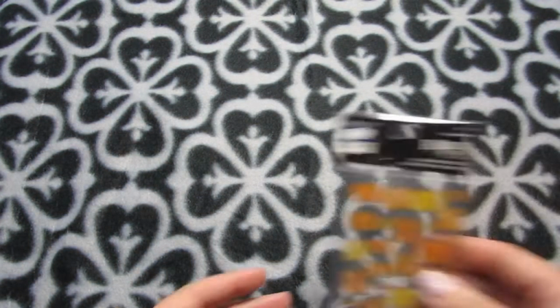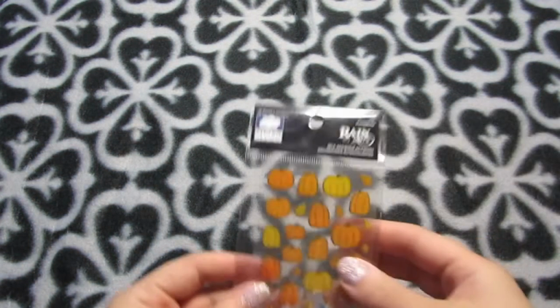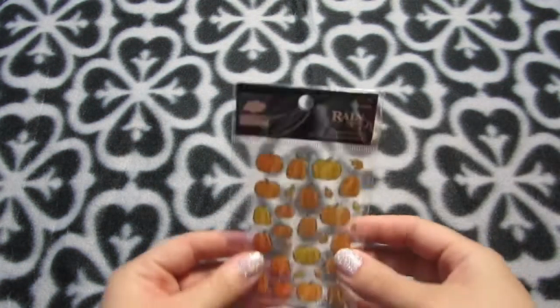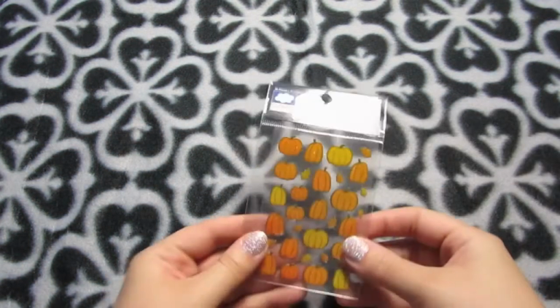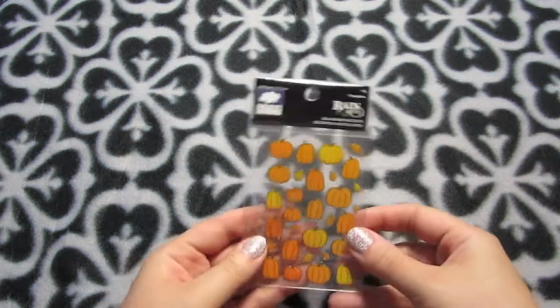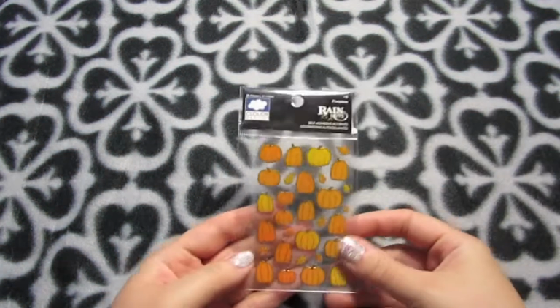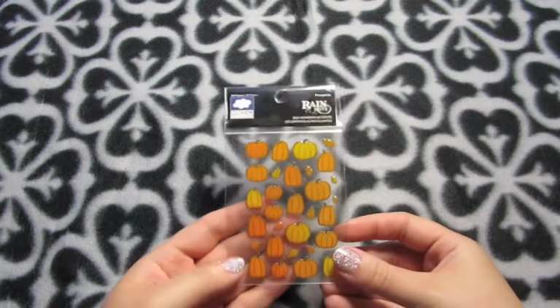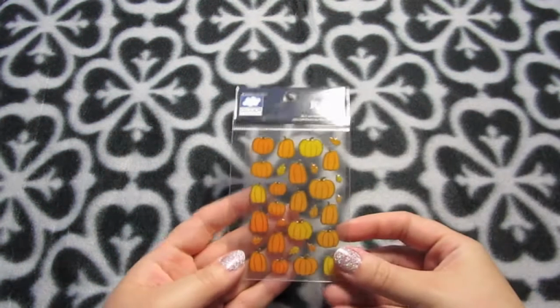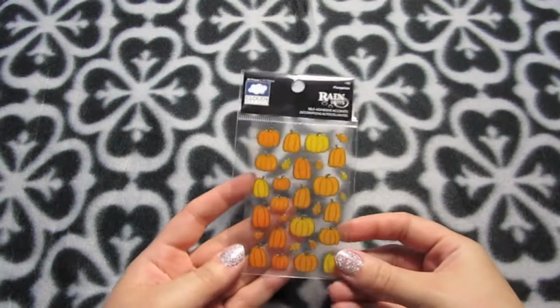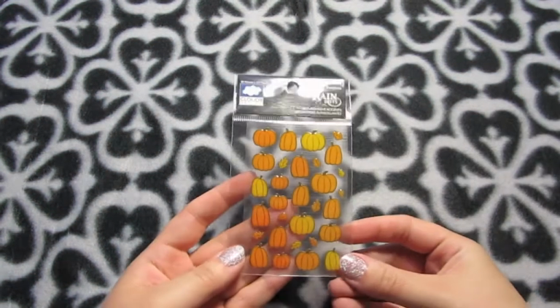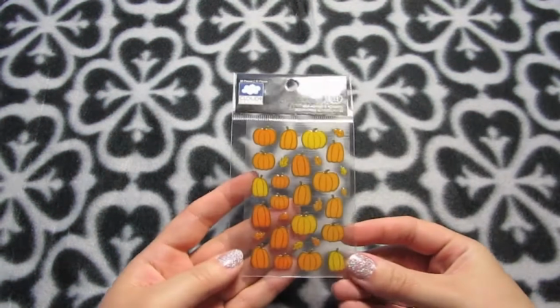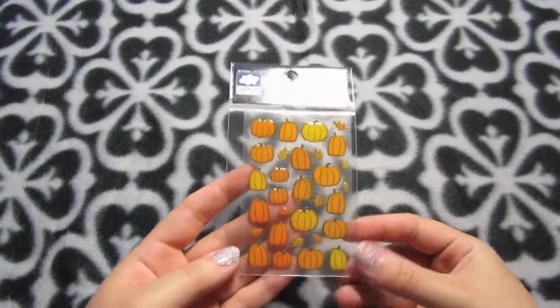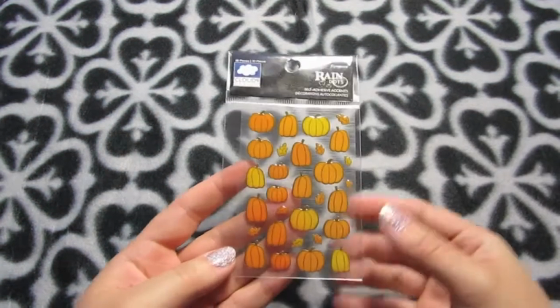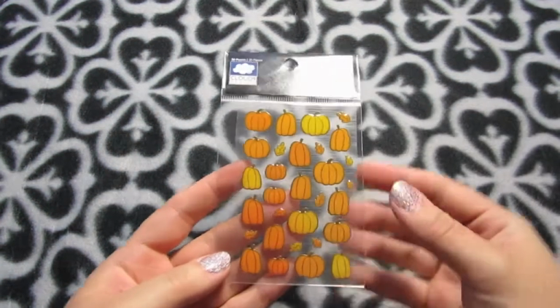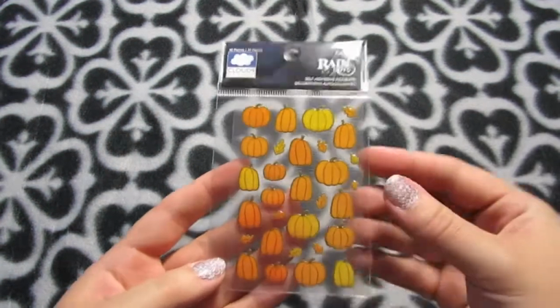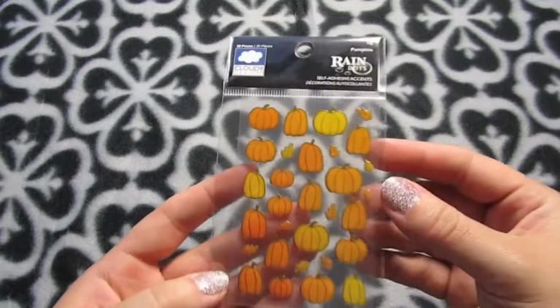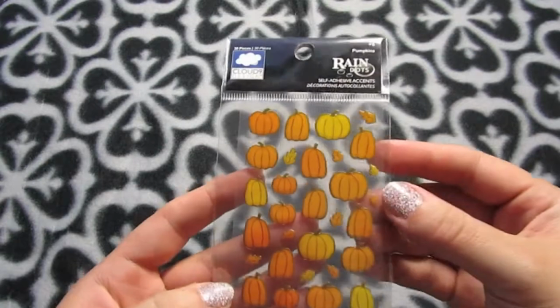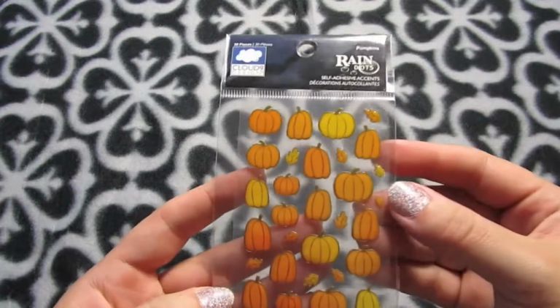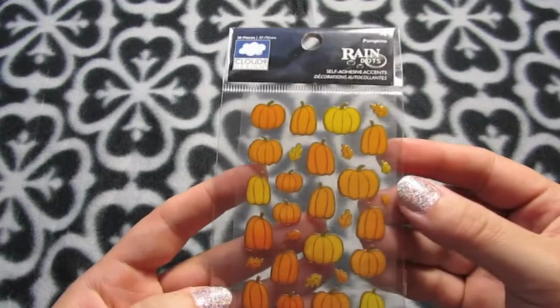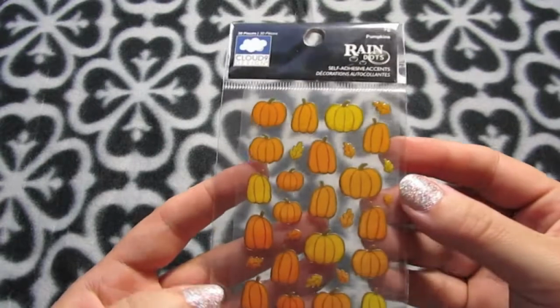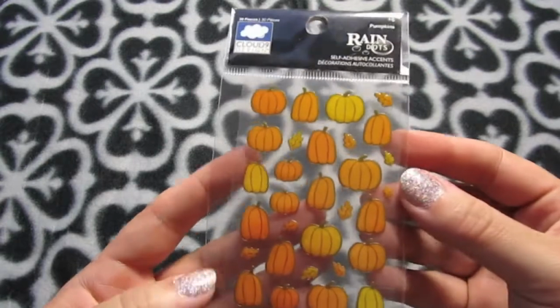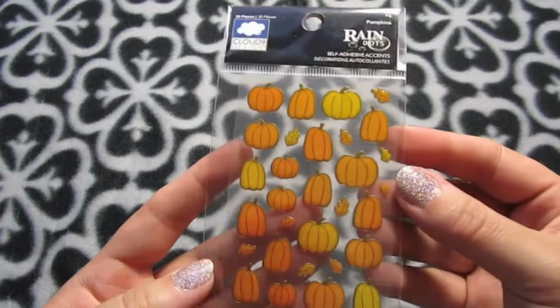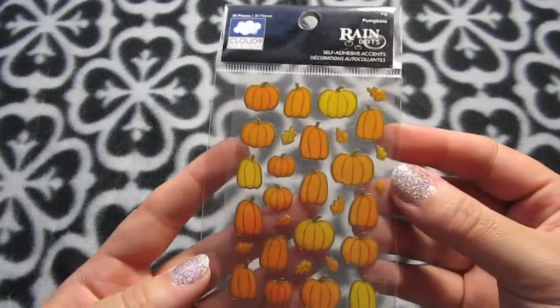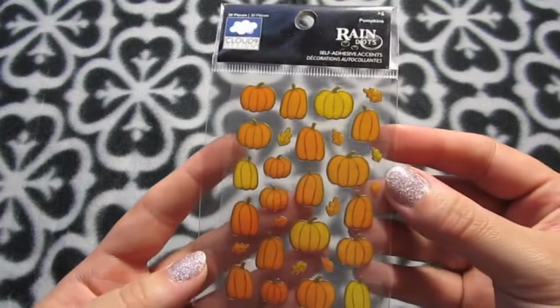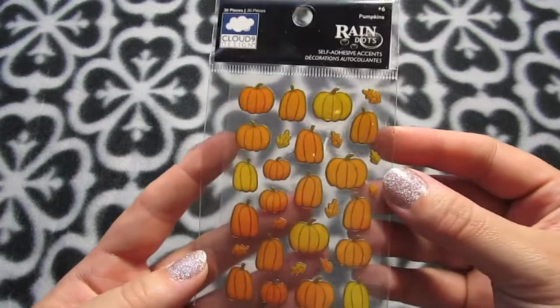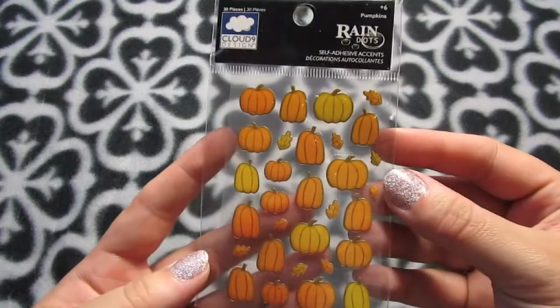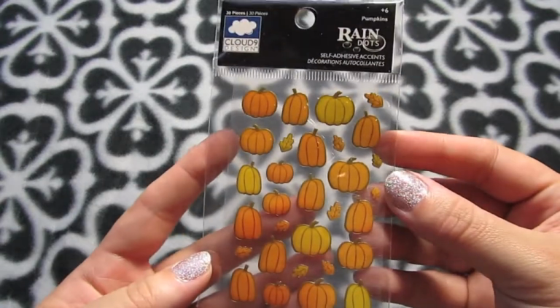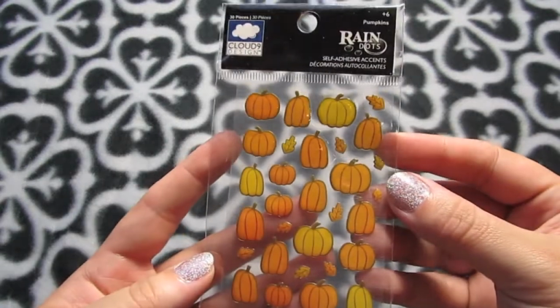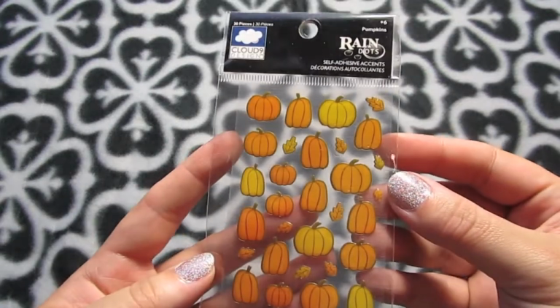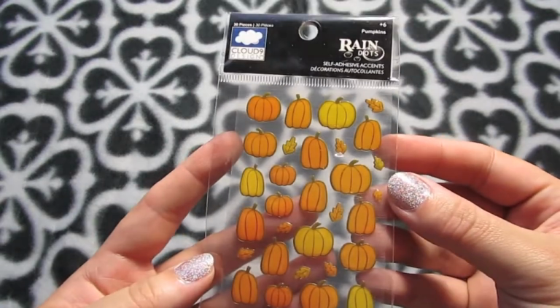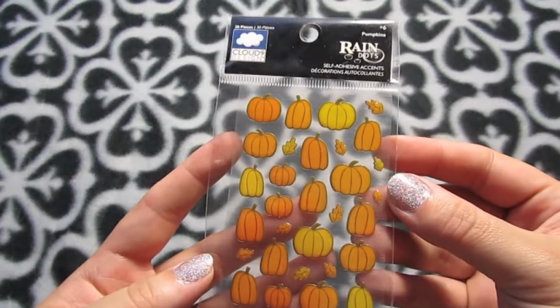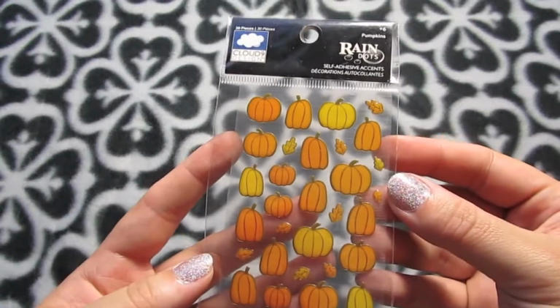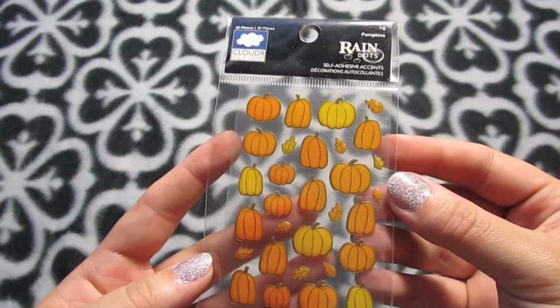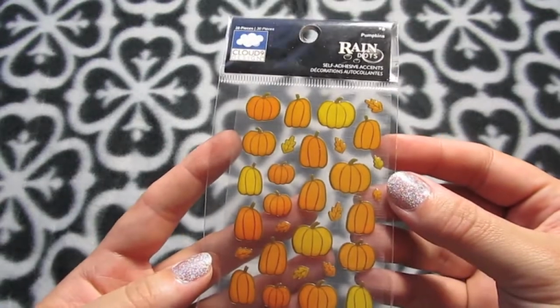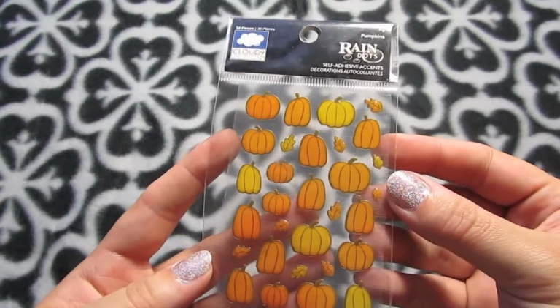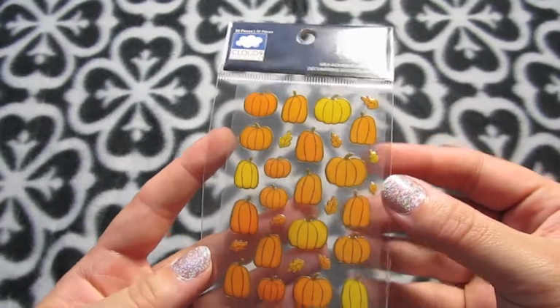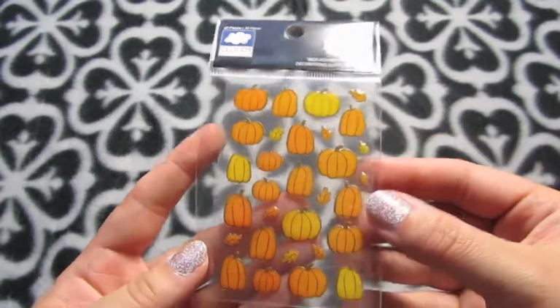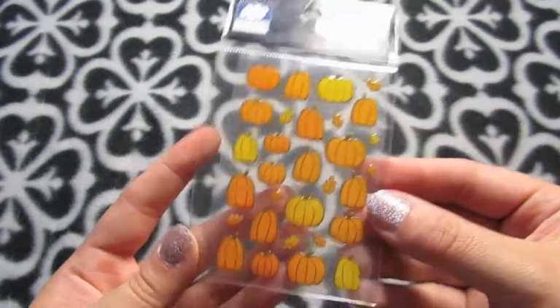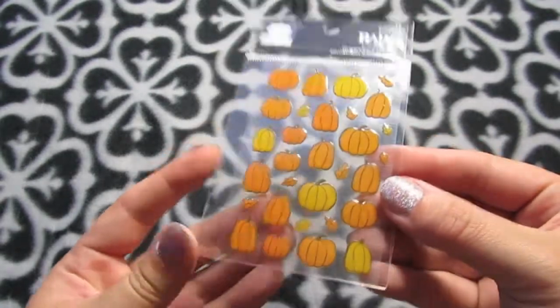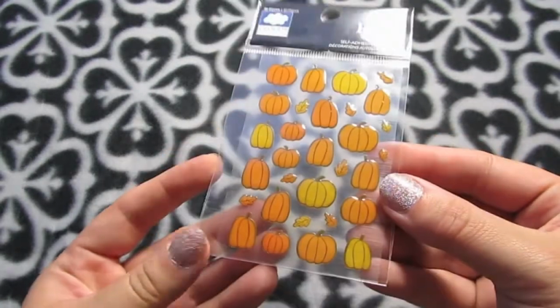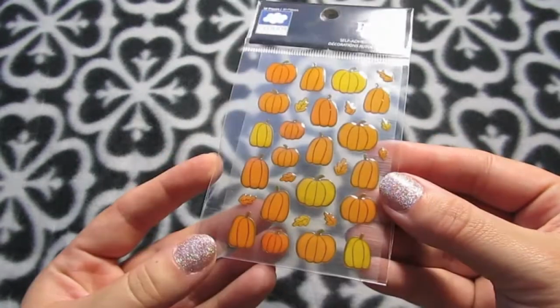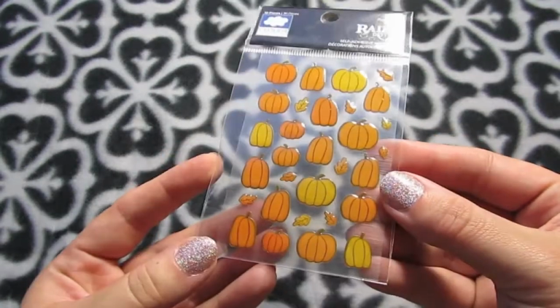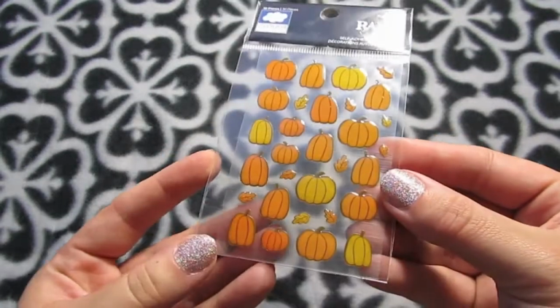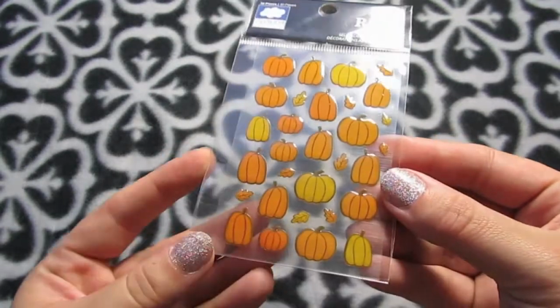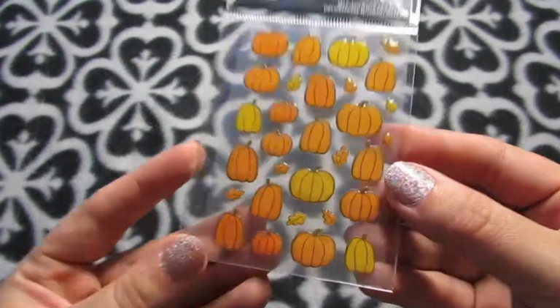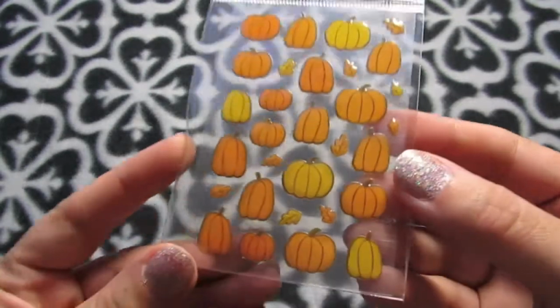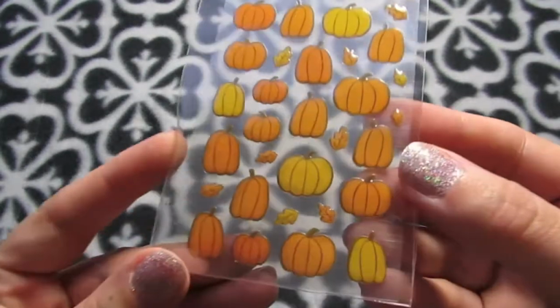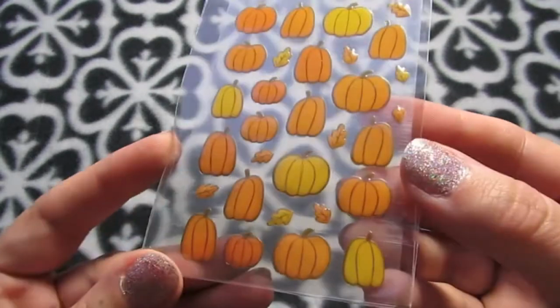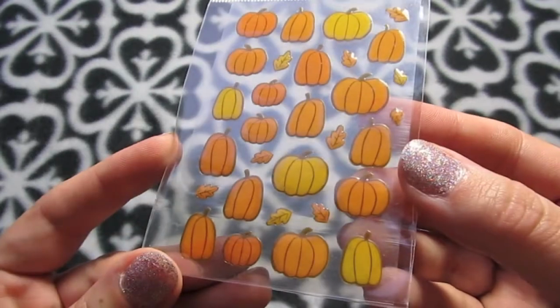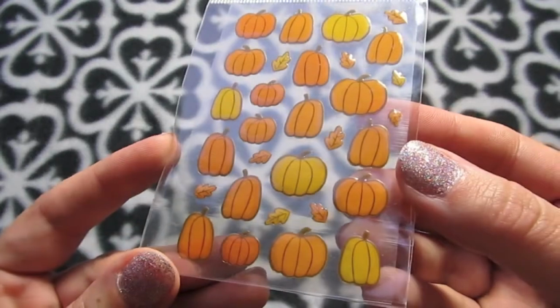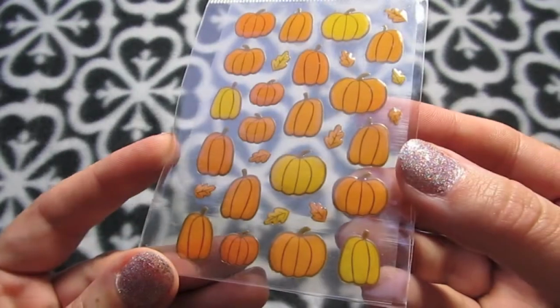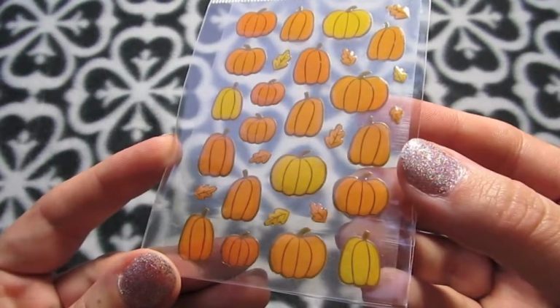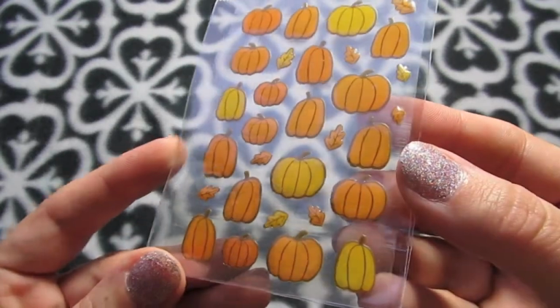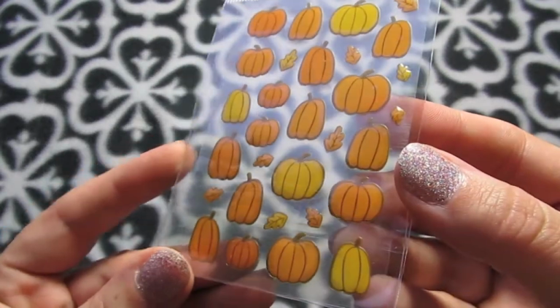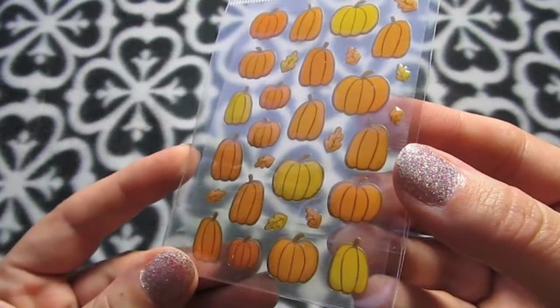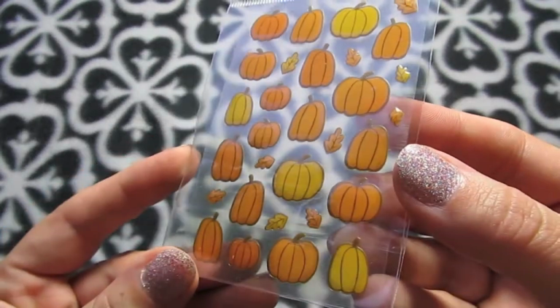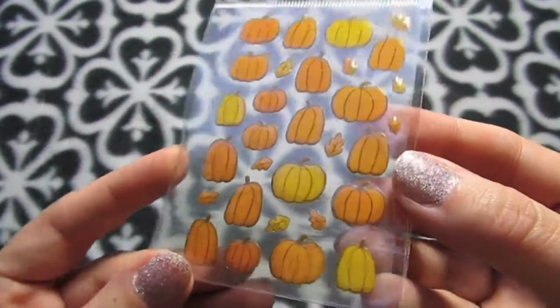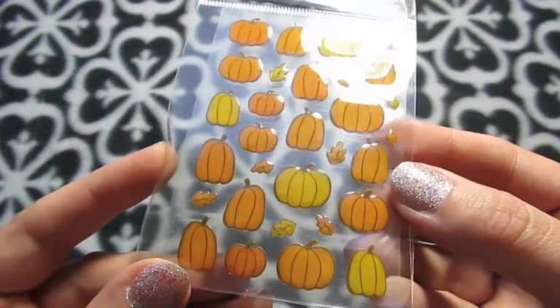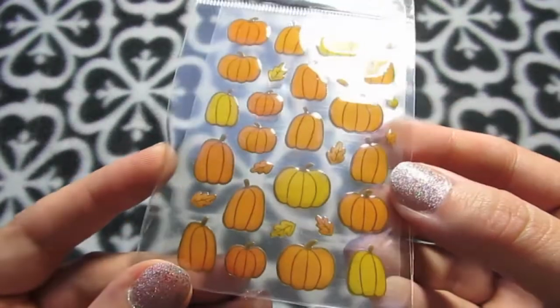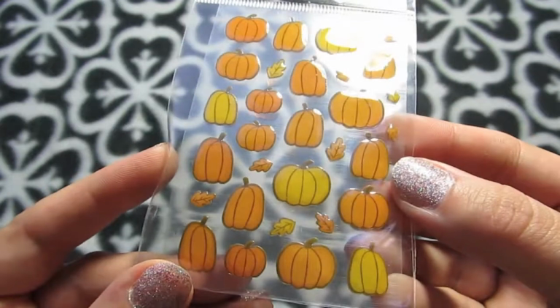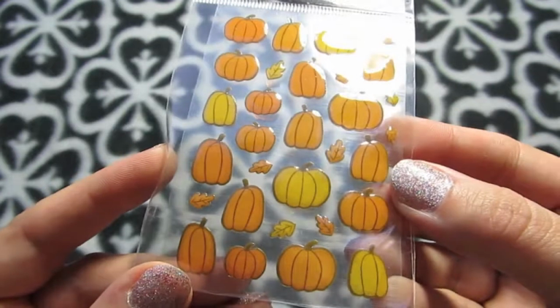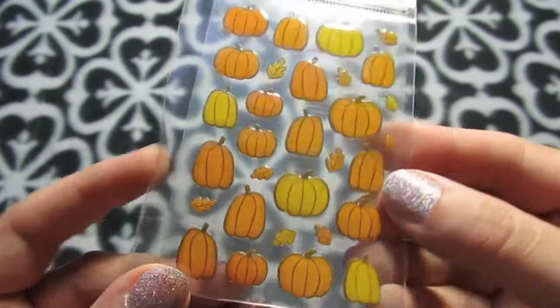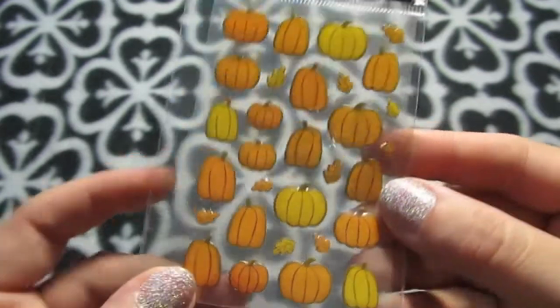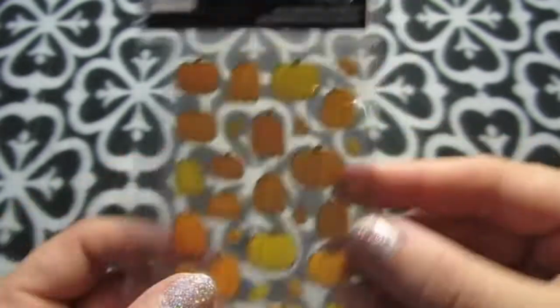I also got these pumpkin stickers — they're just little tiny guys, pumpkins and leaves. Those are cute.